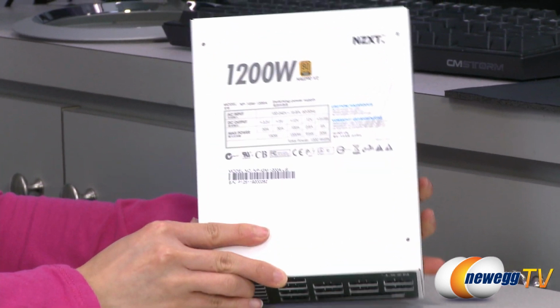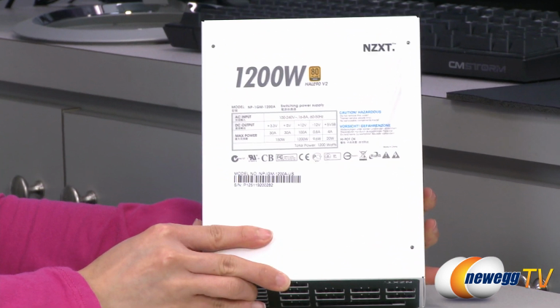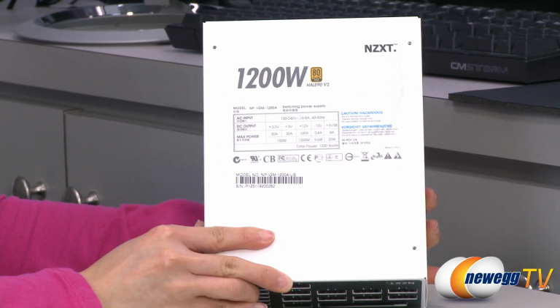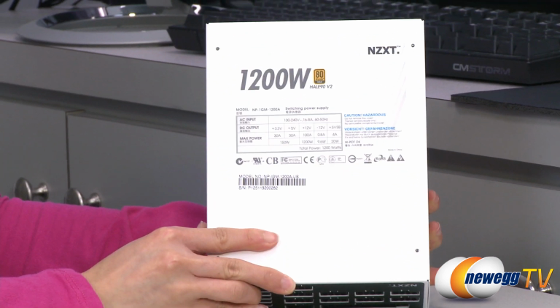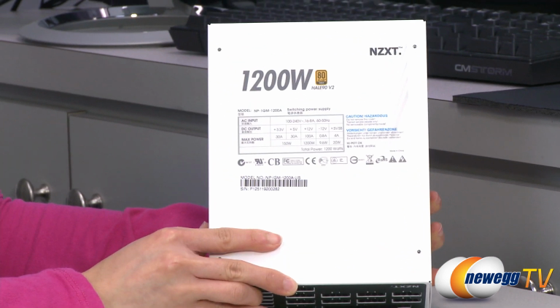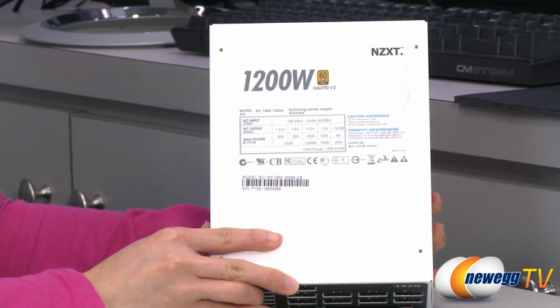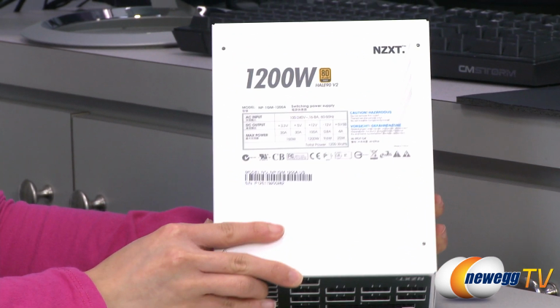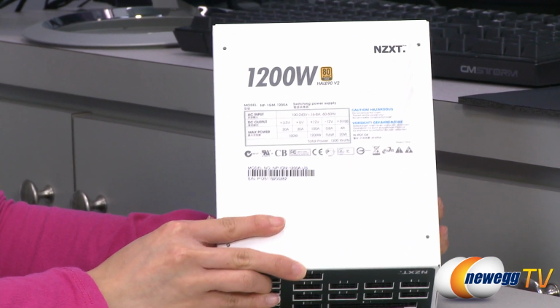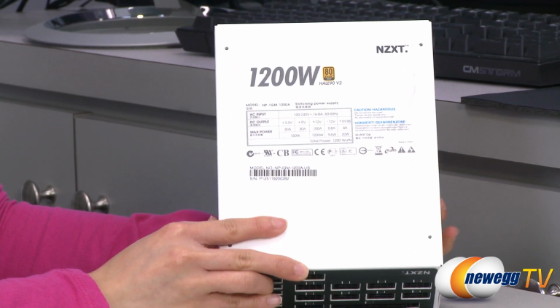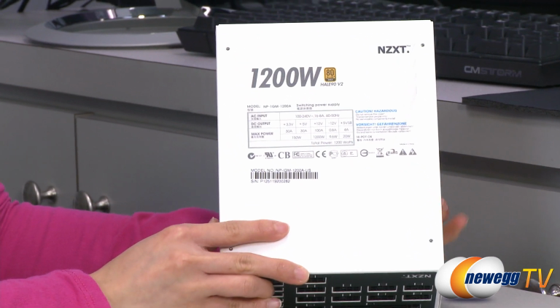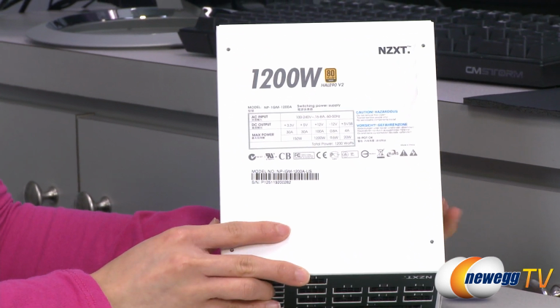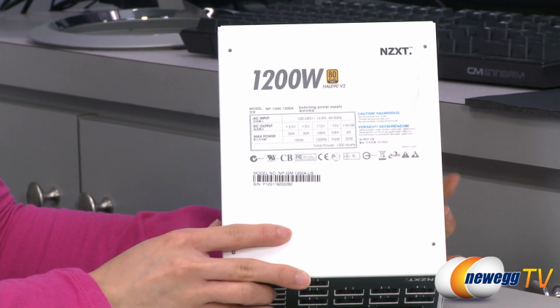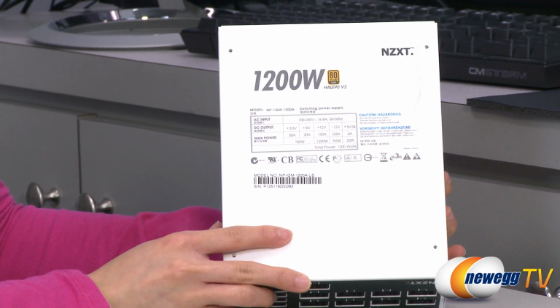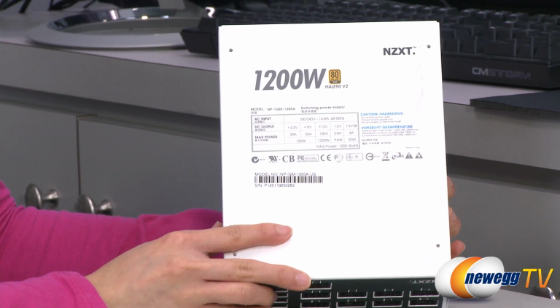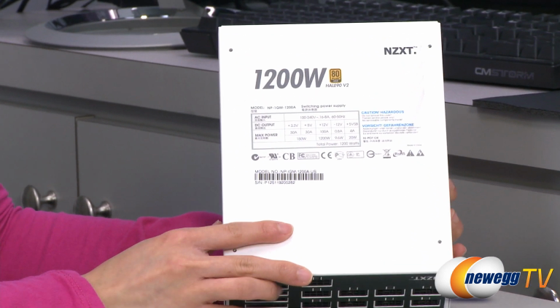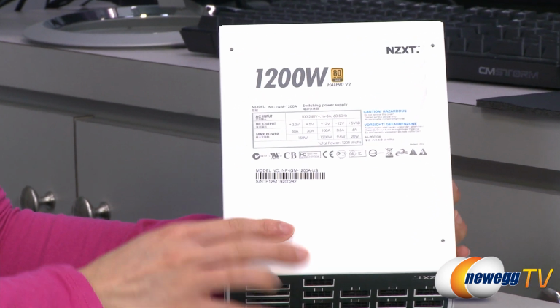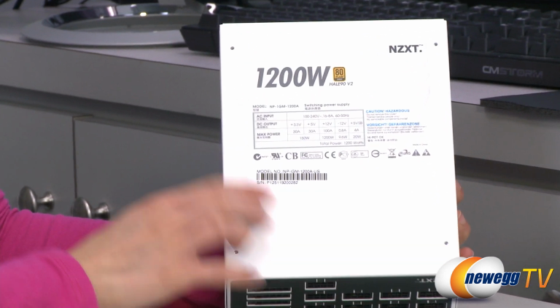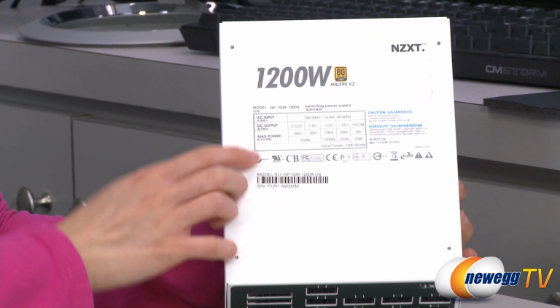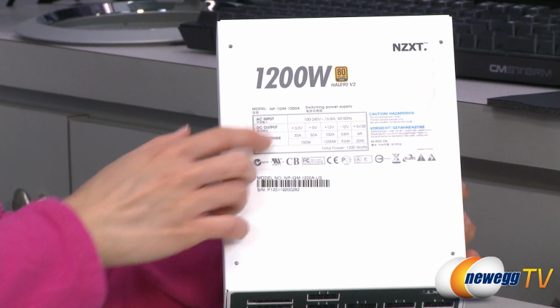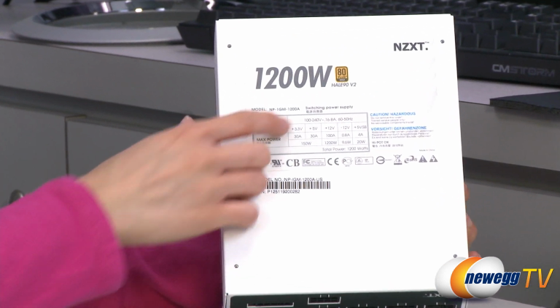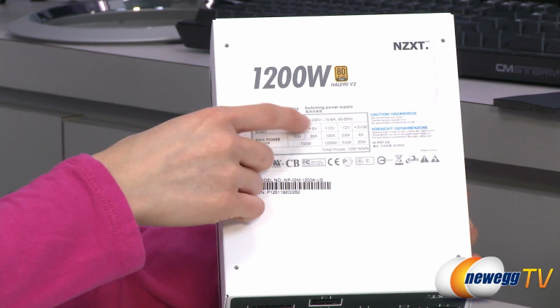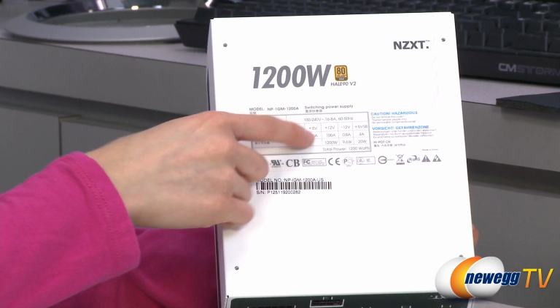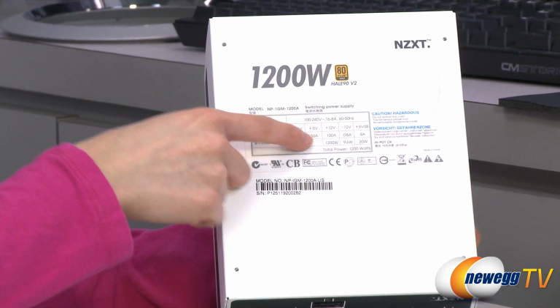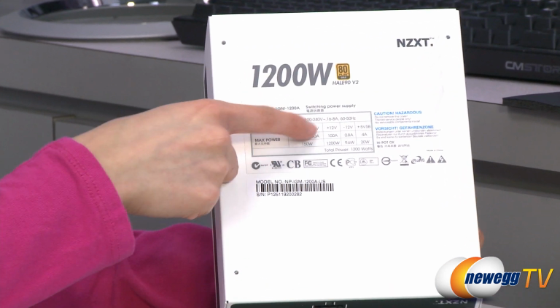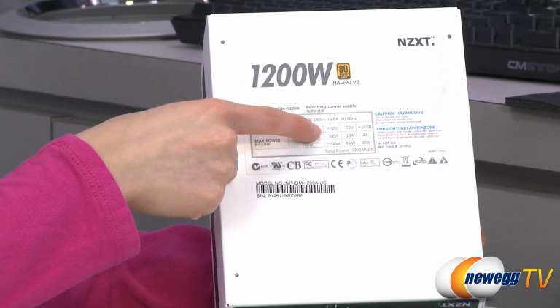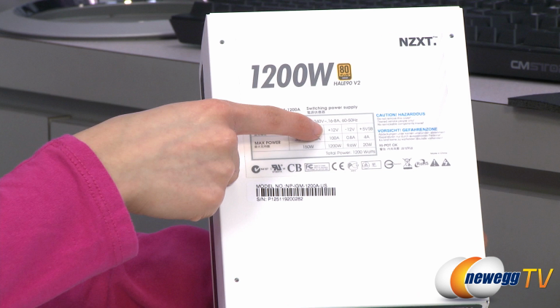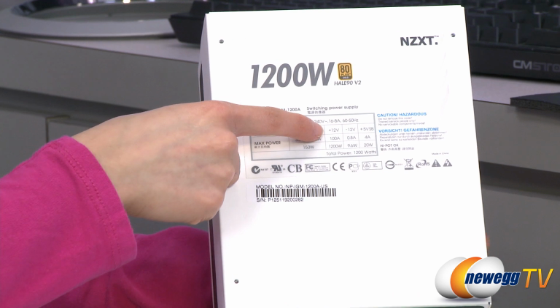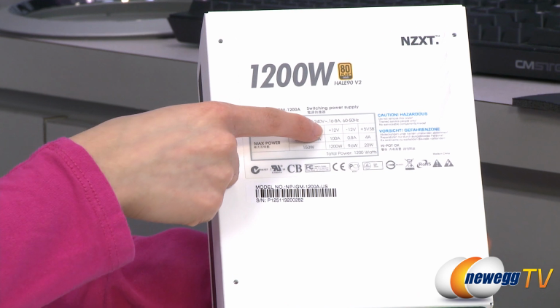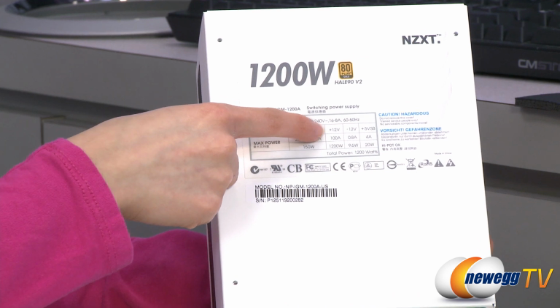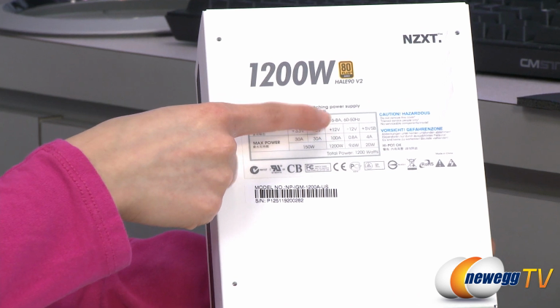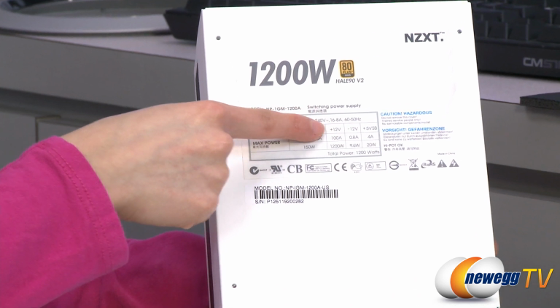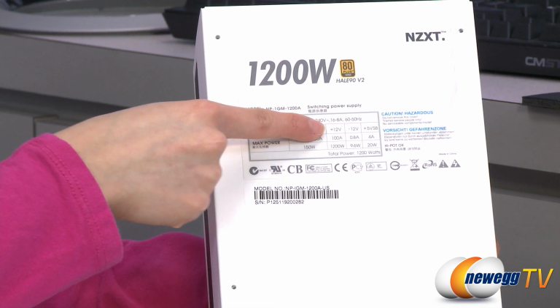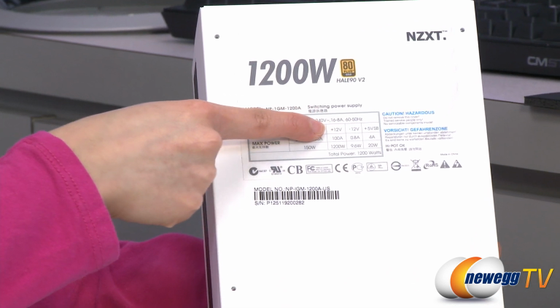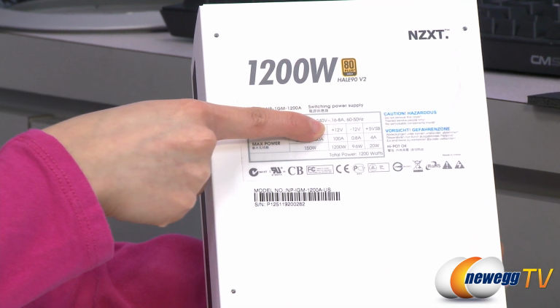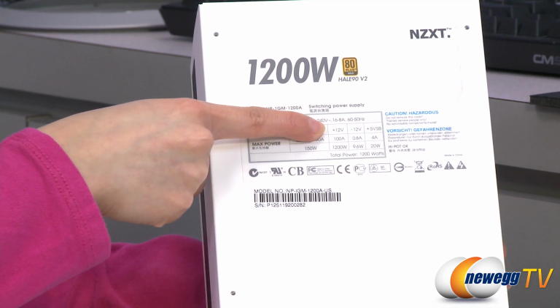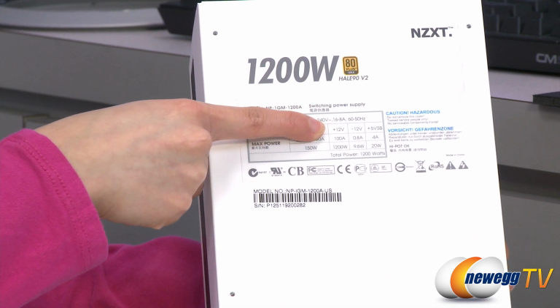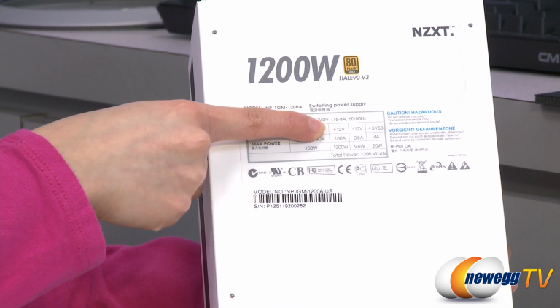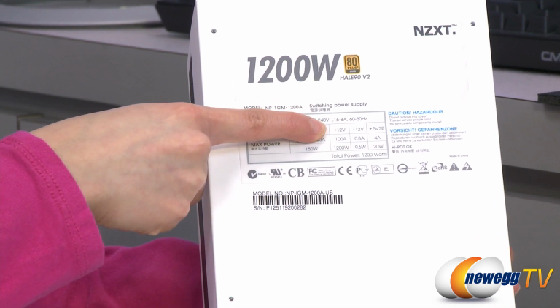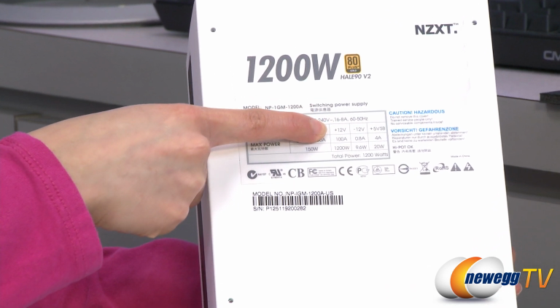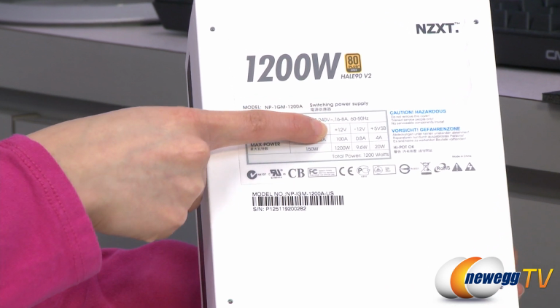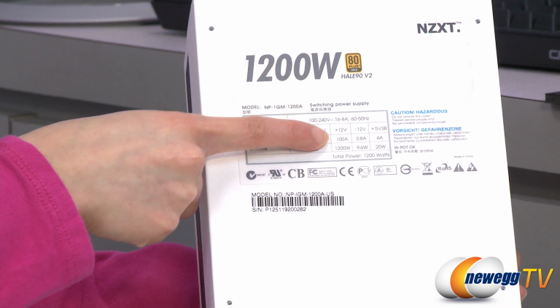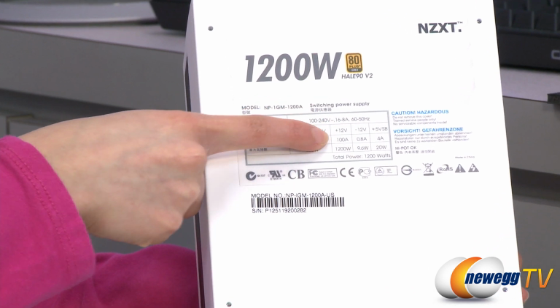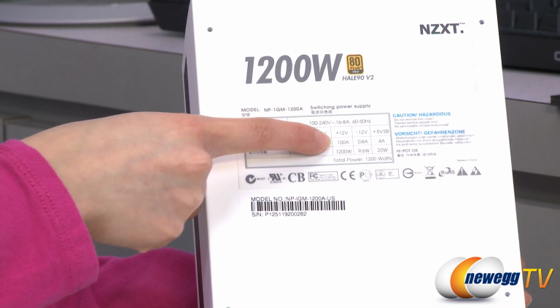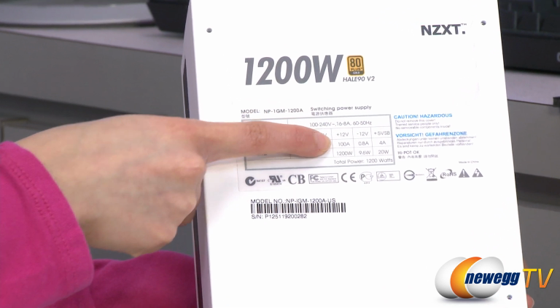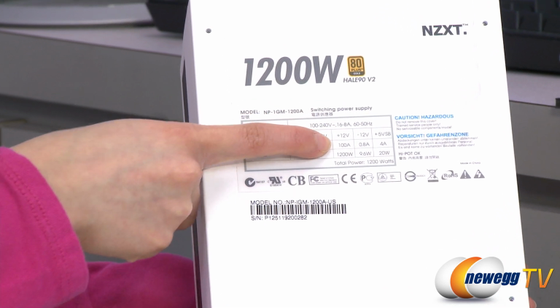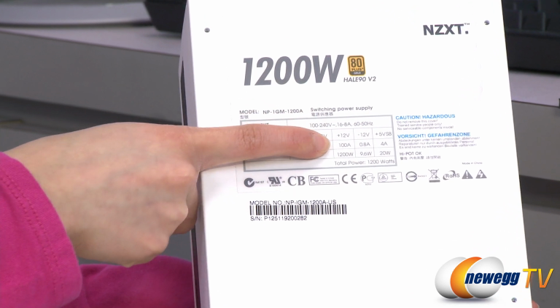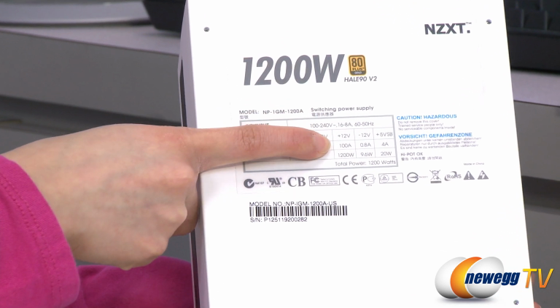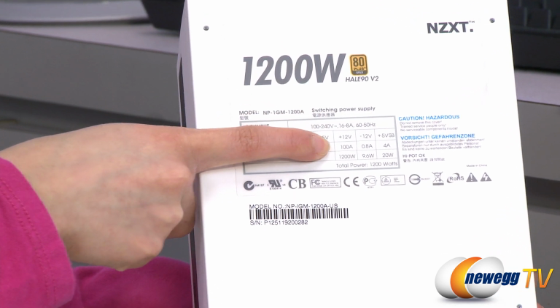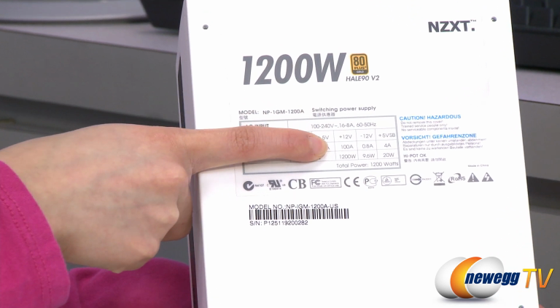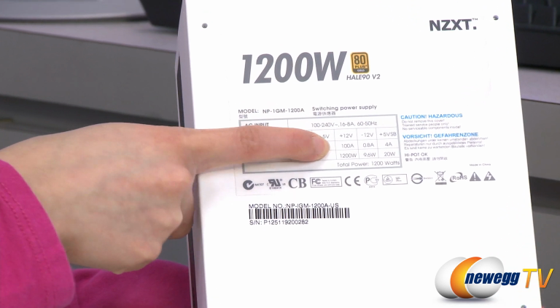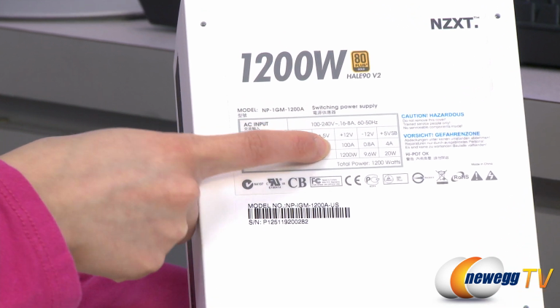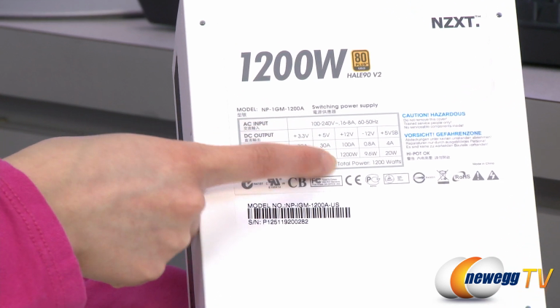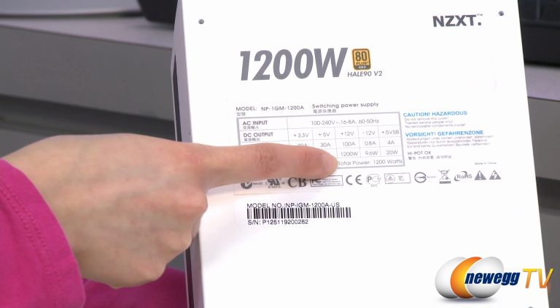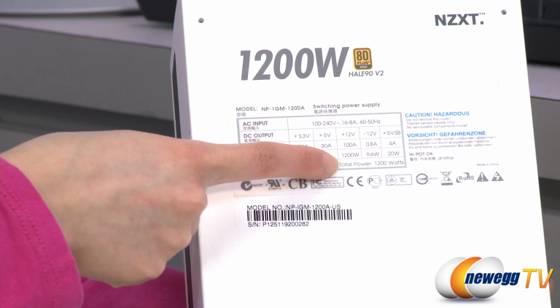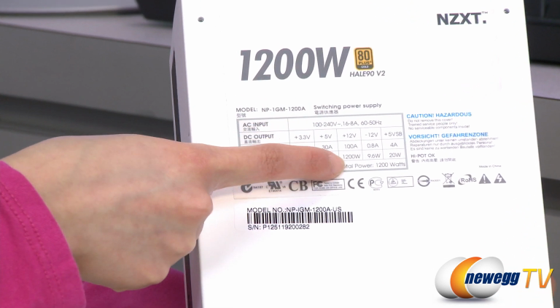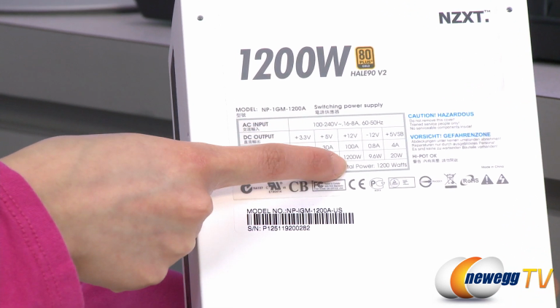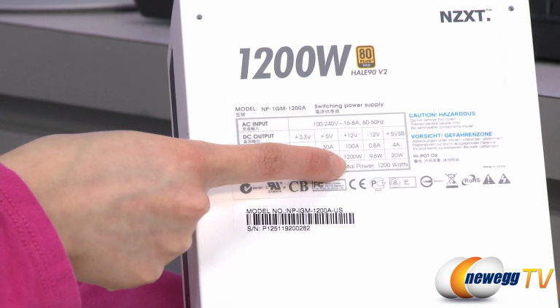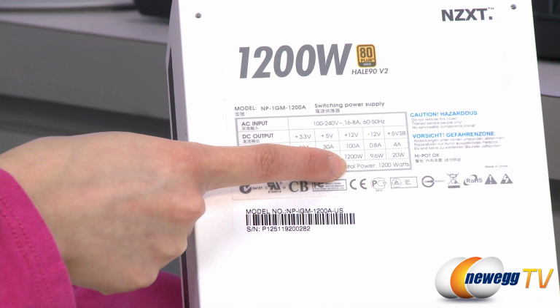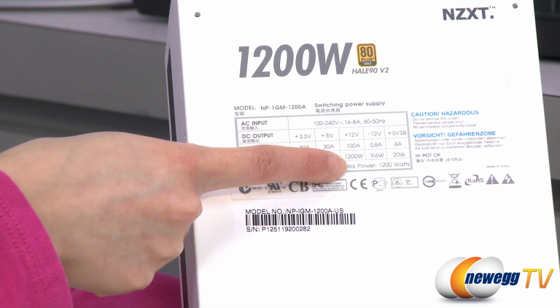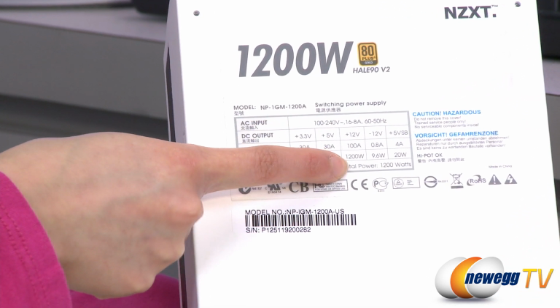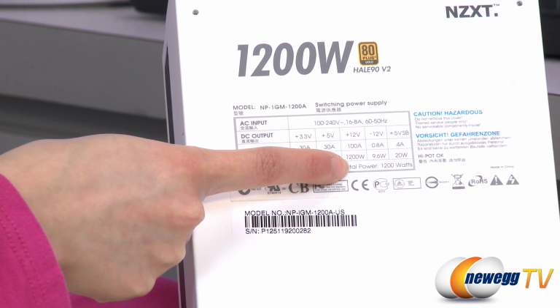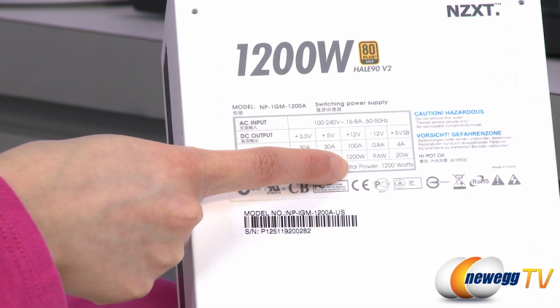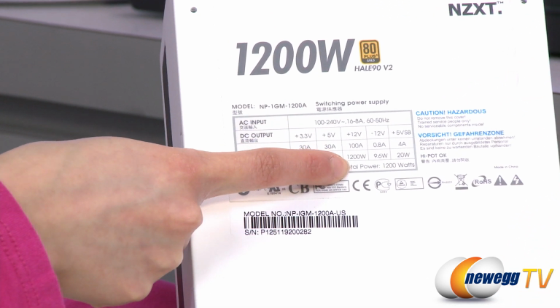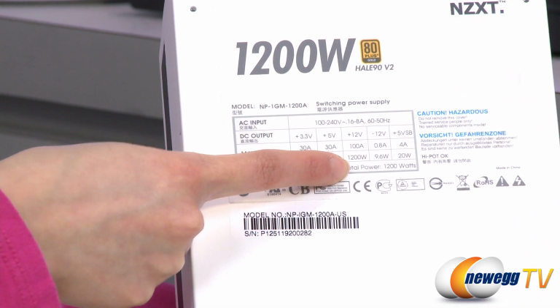For the 1200 watt version, we have a single plus 12 volt rail at 100 amps and you get 1200 total watts.